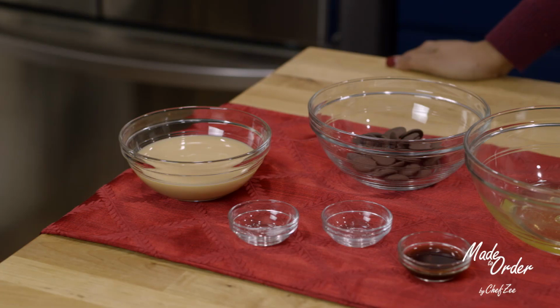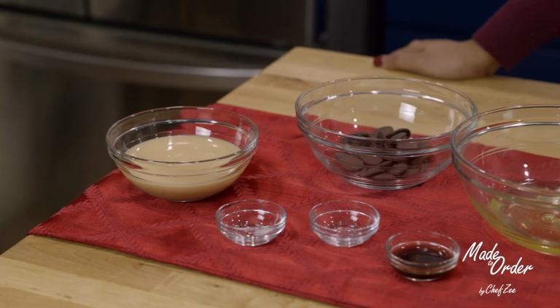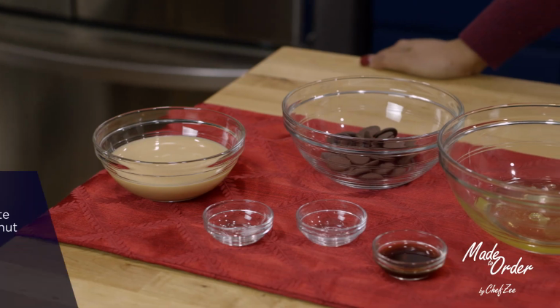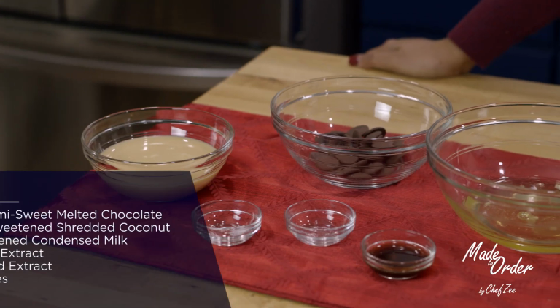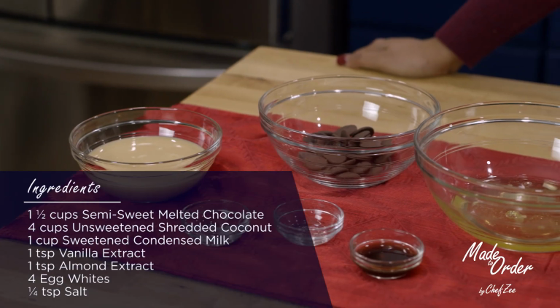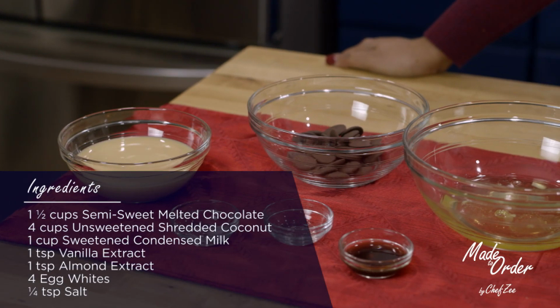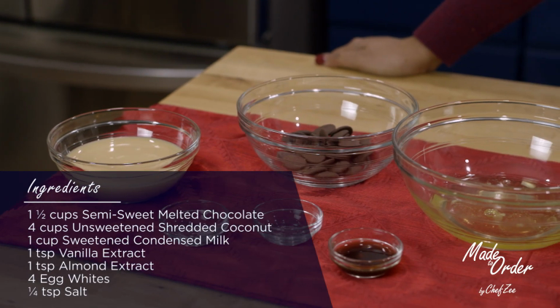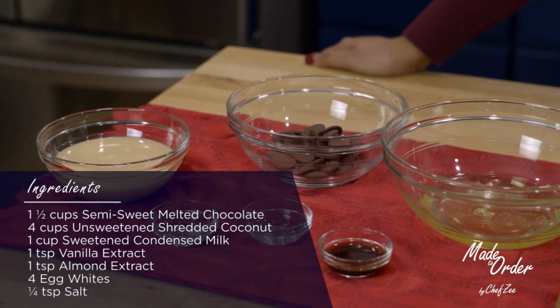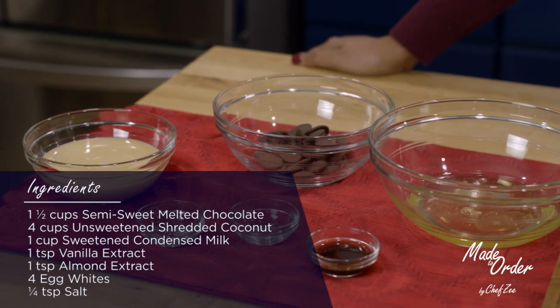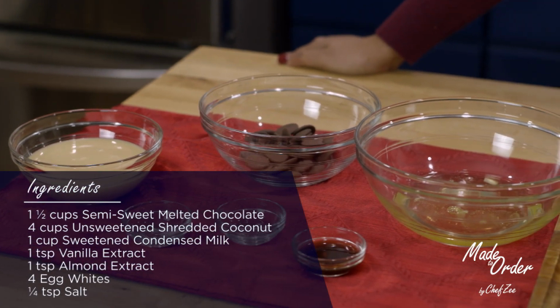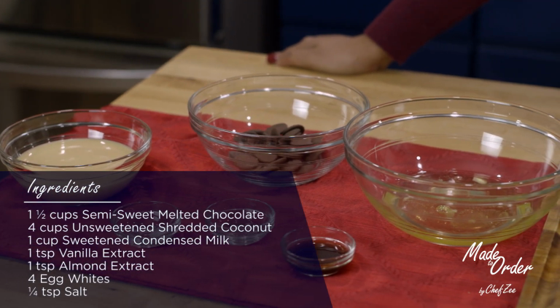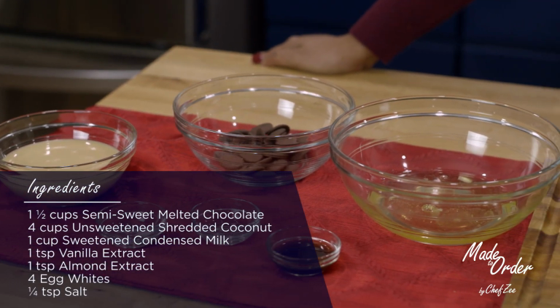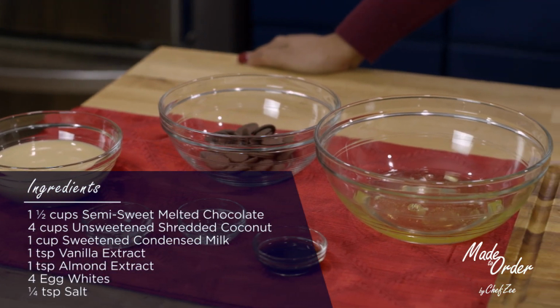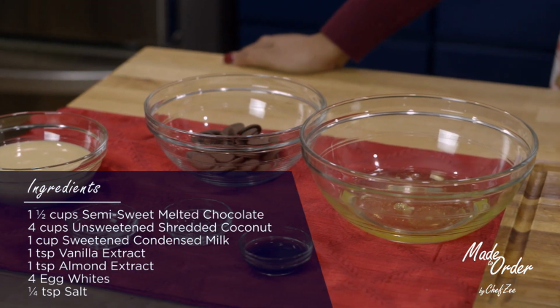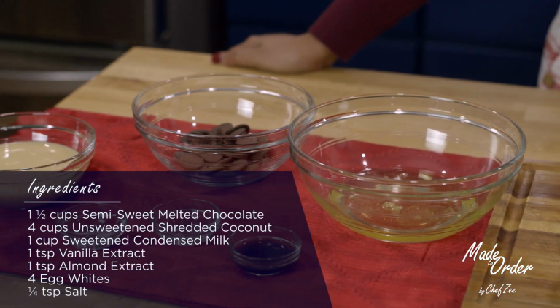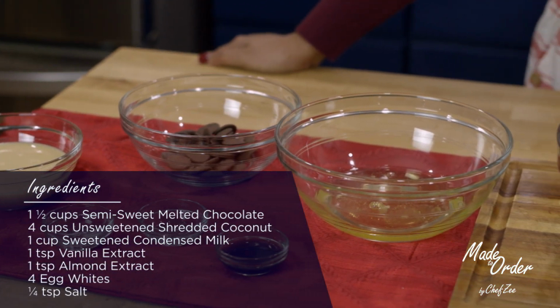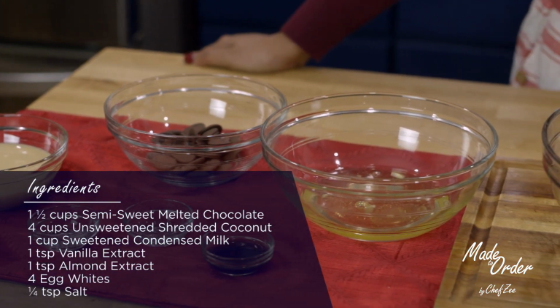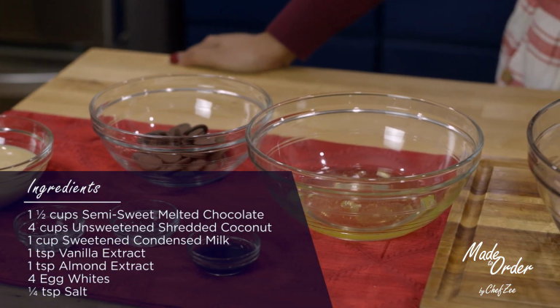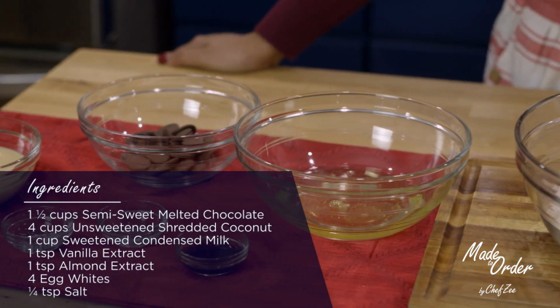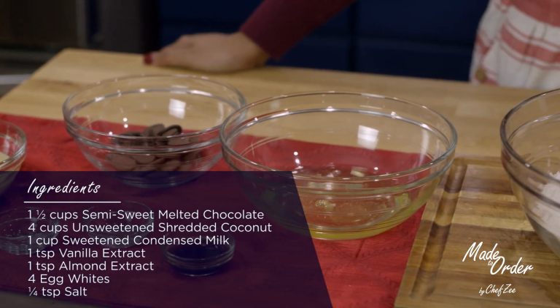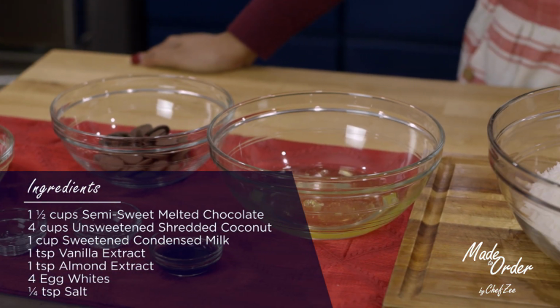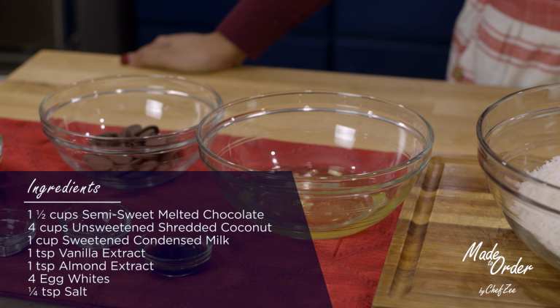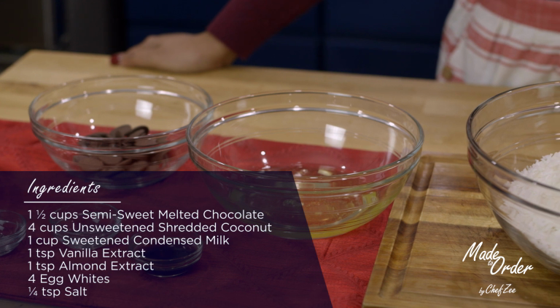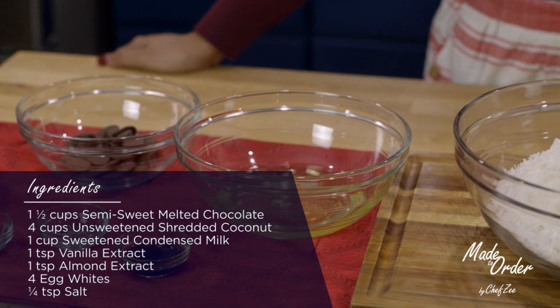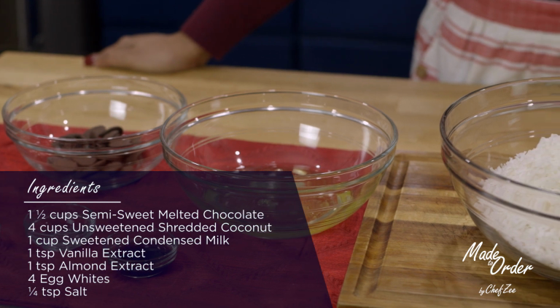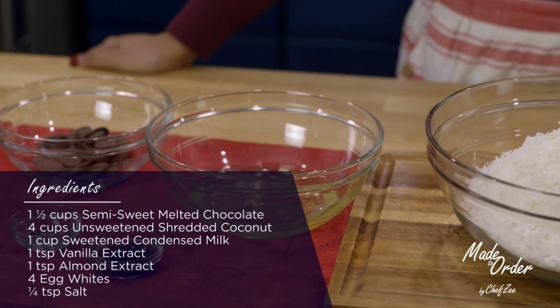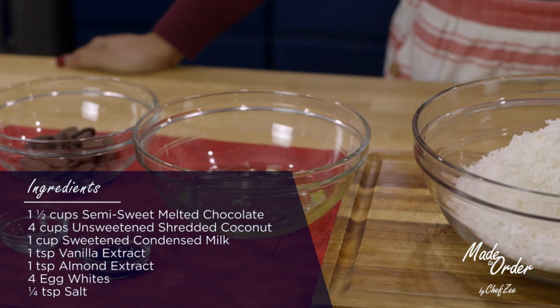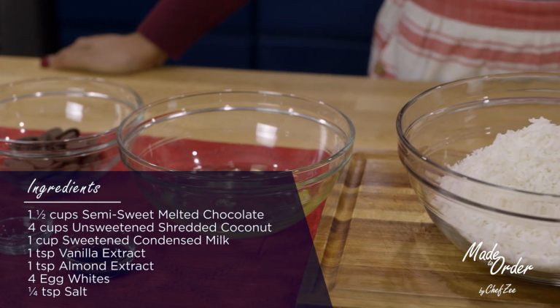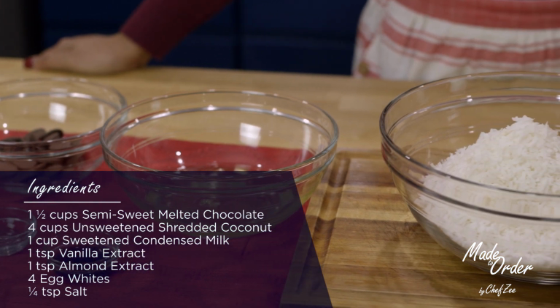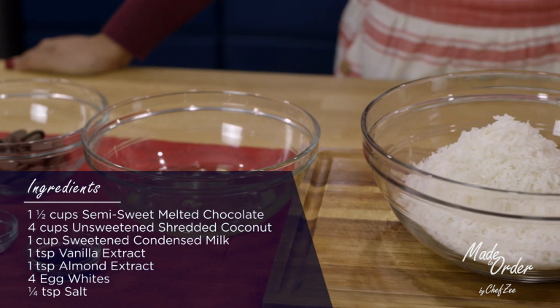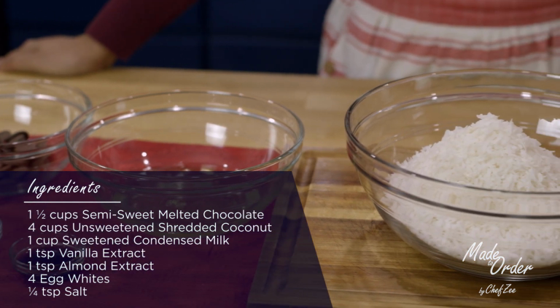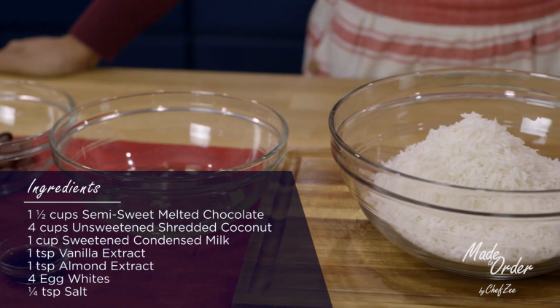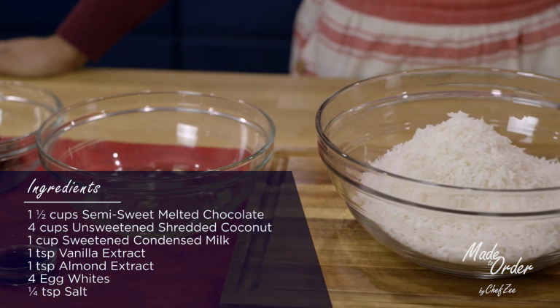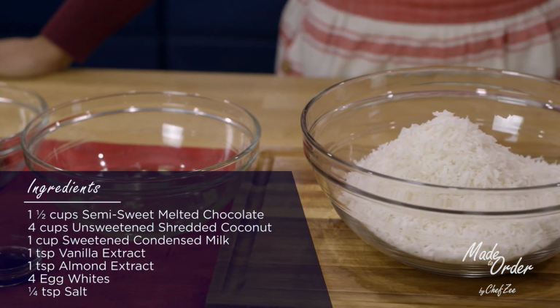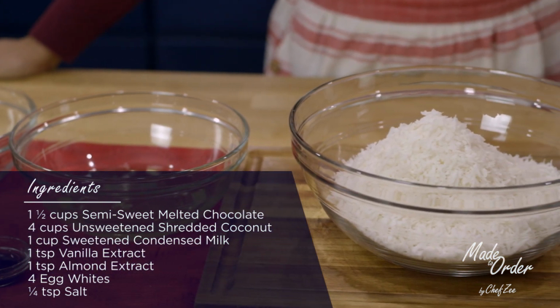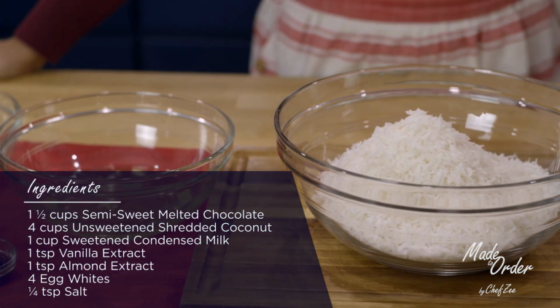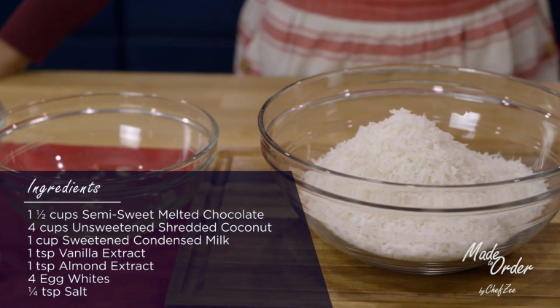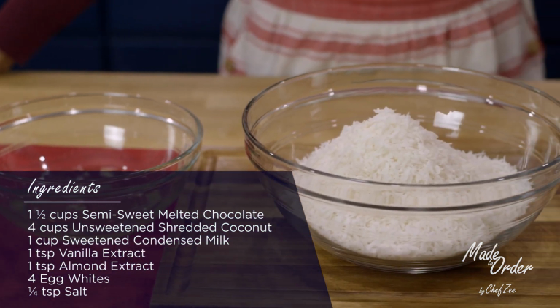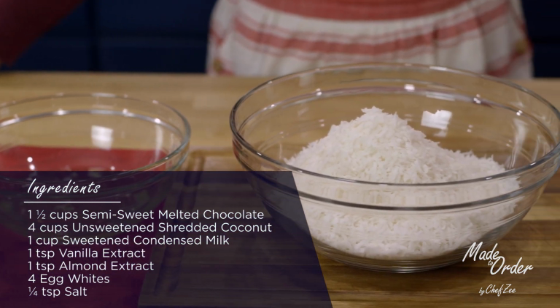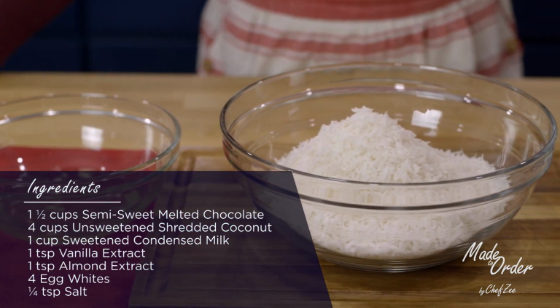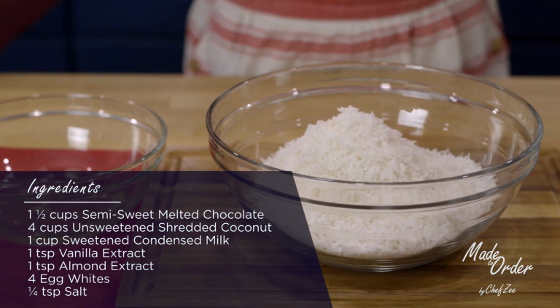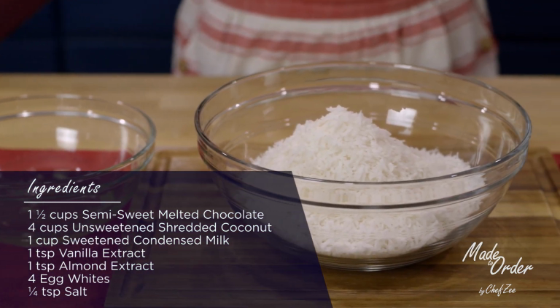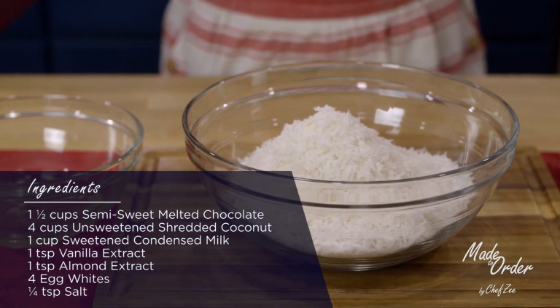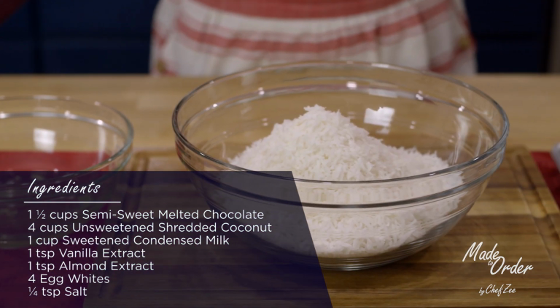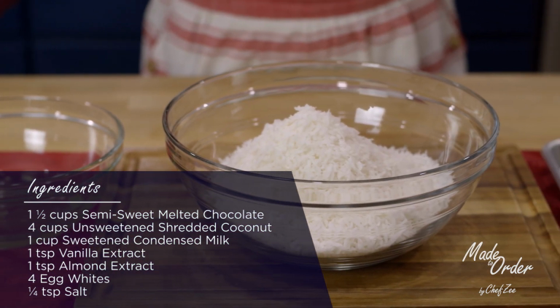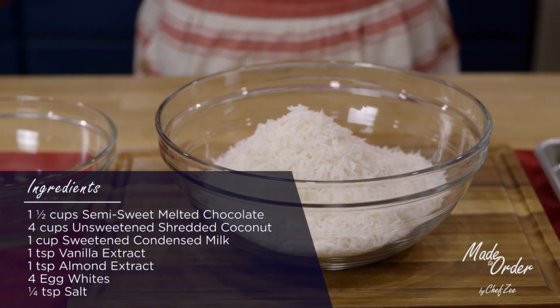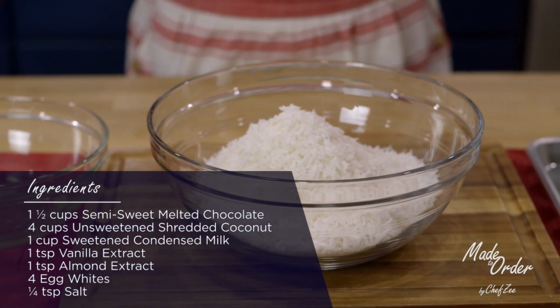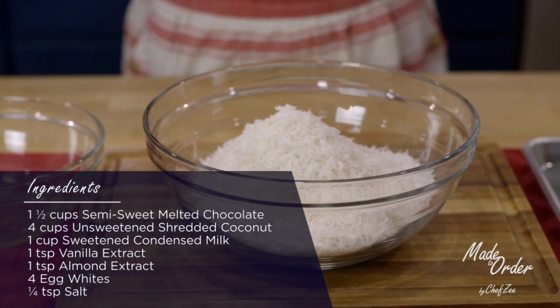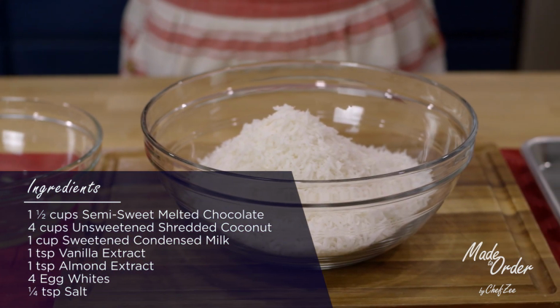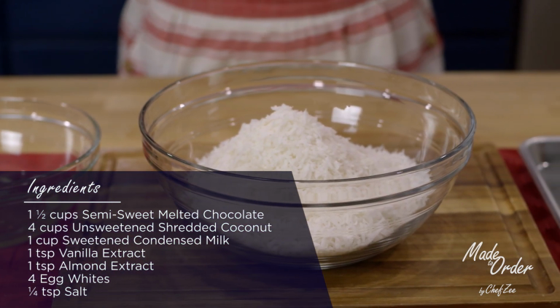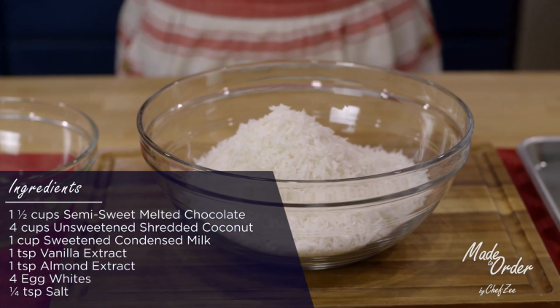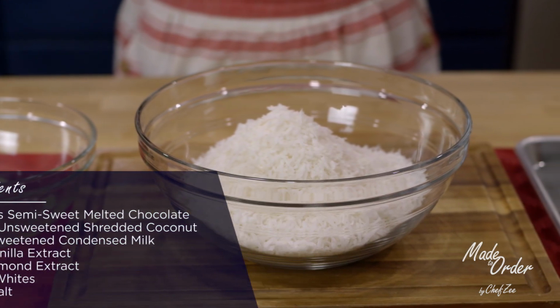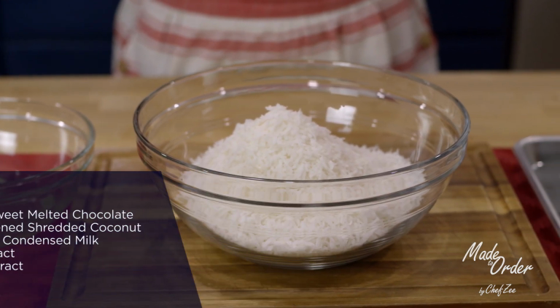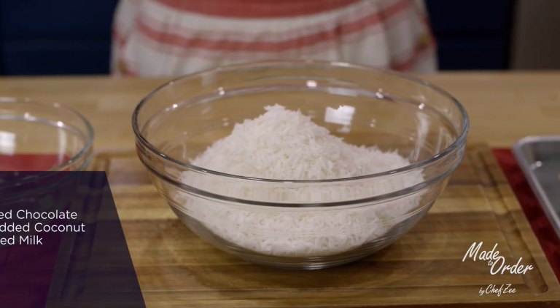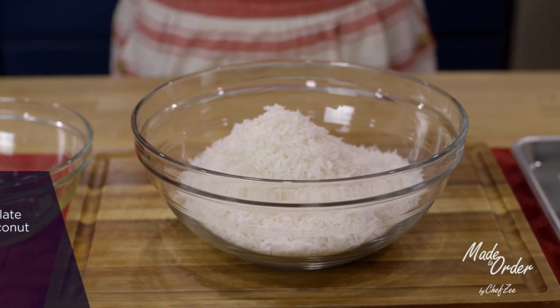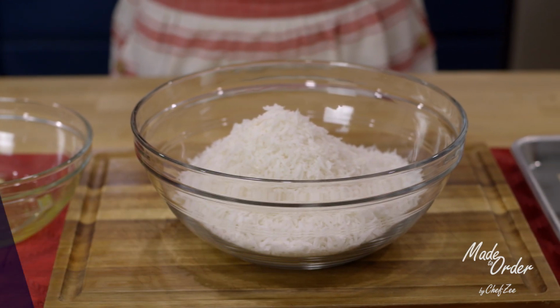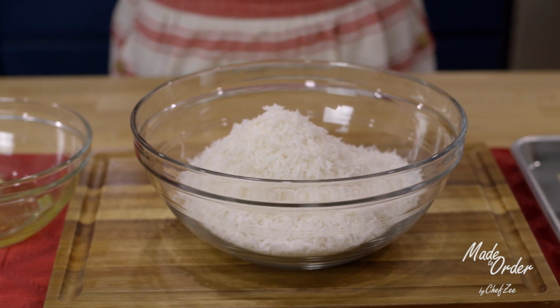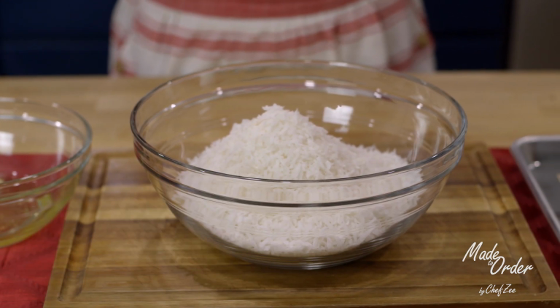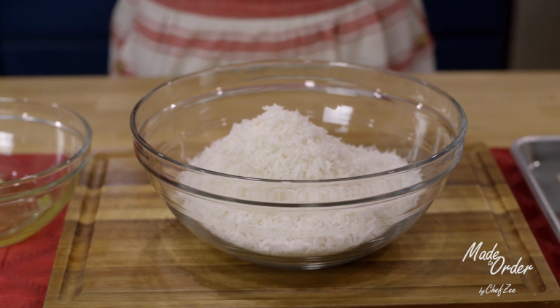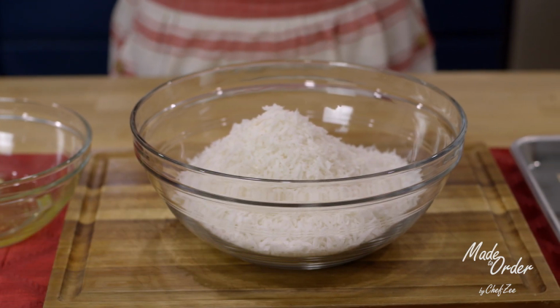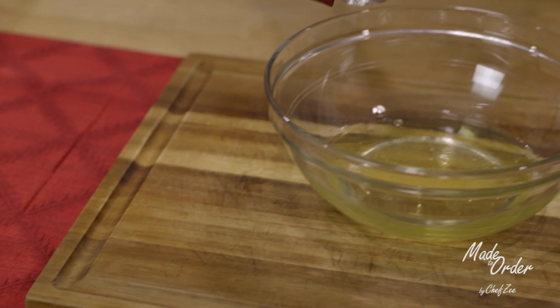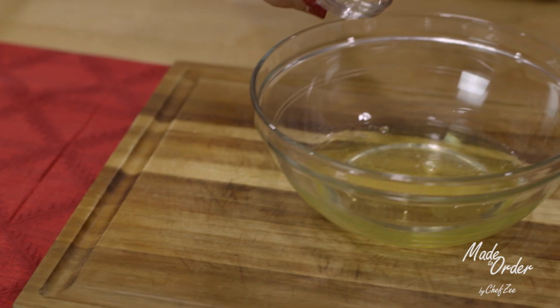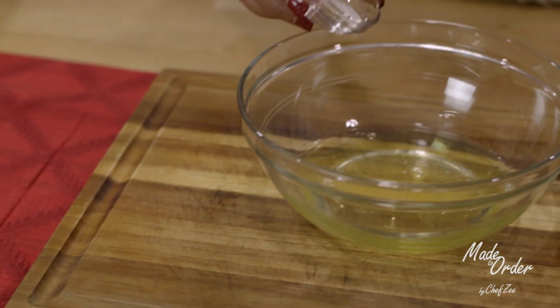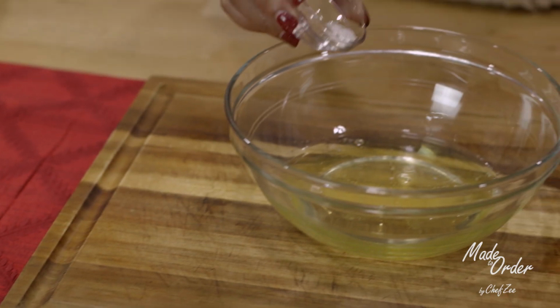I love making coconut macaroons because these macaroons are super easy to make, and this is a no-fuss recipe that you can whip up in no time.